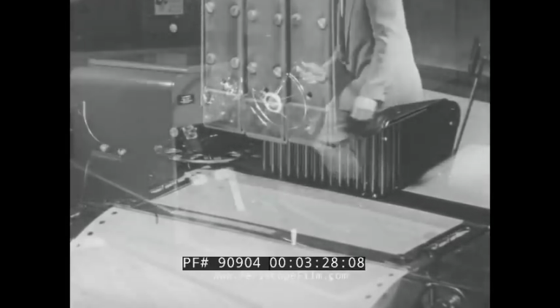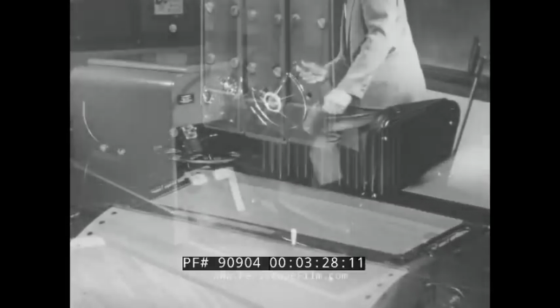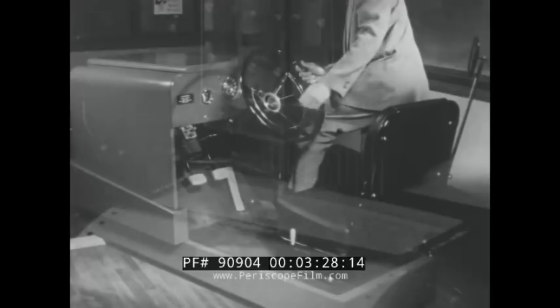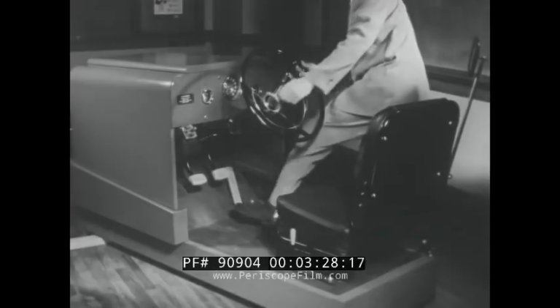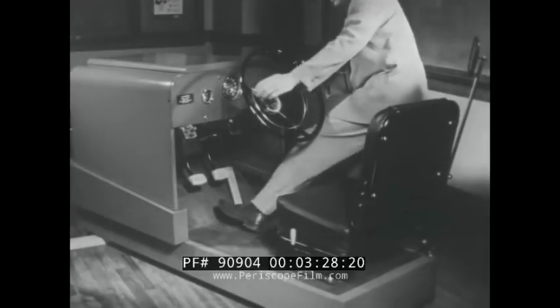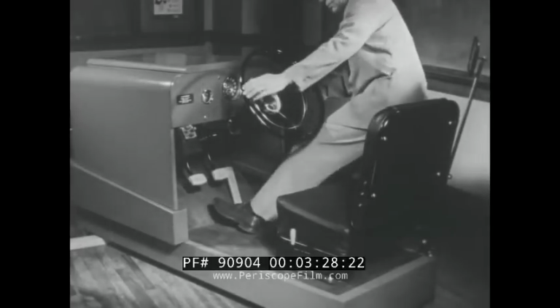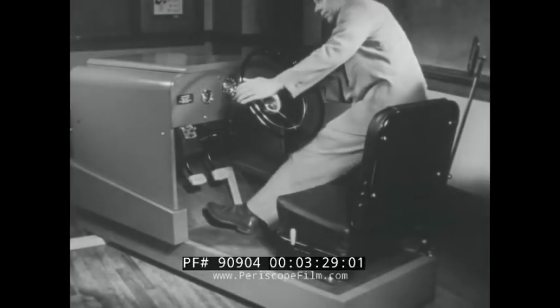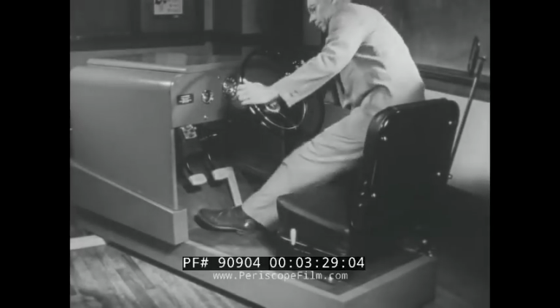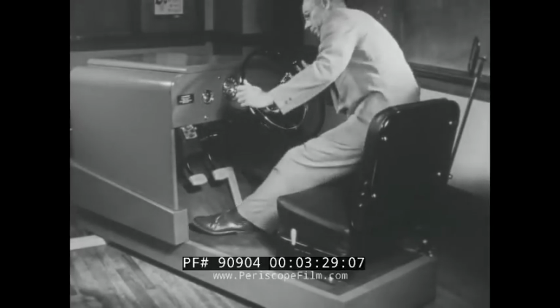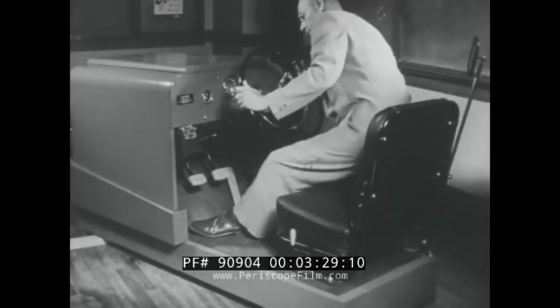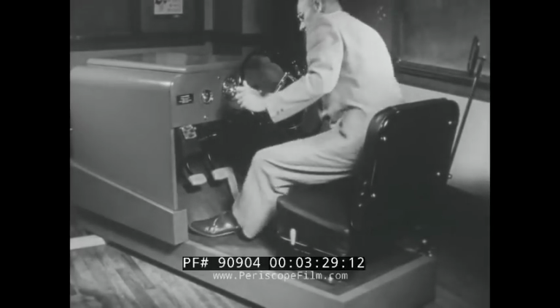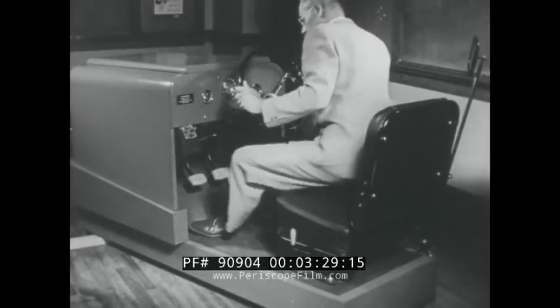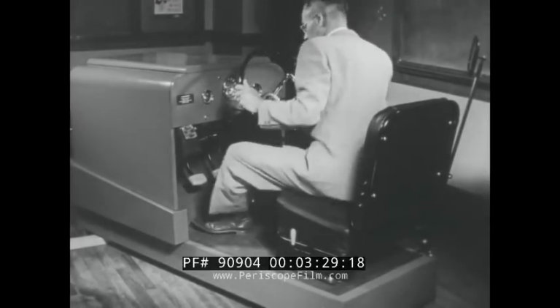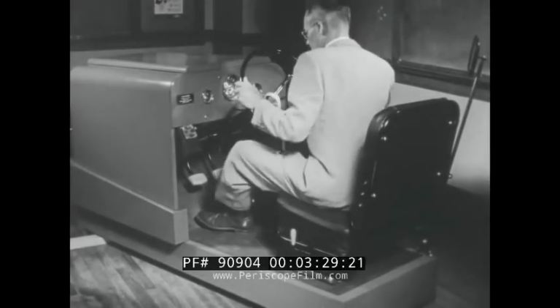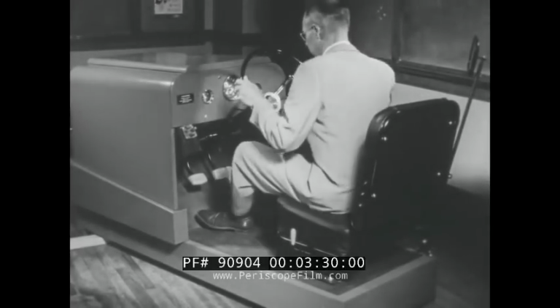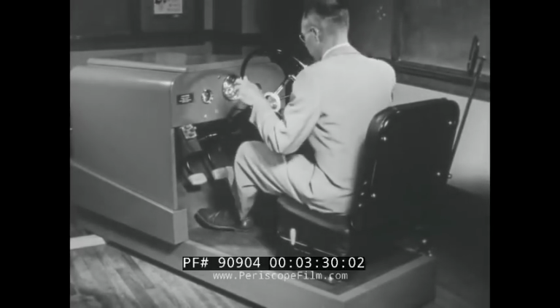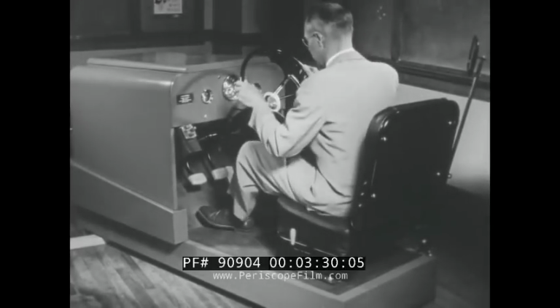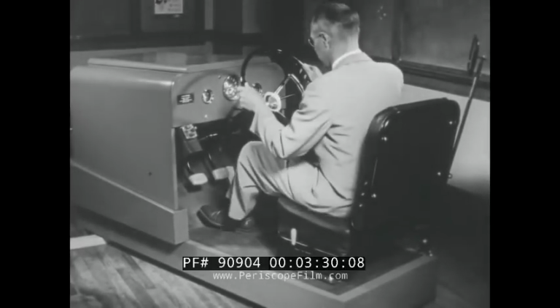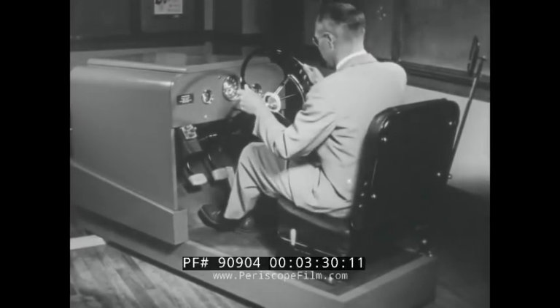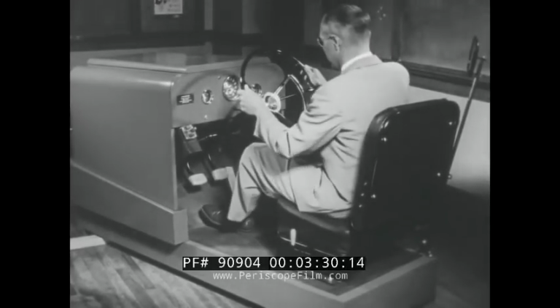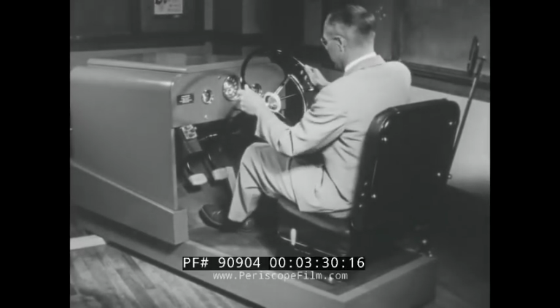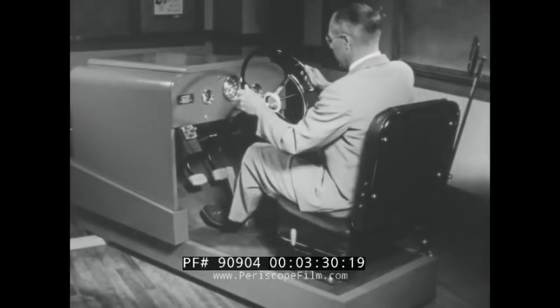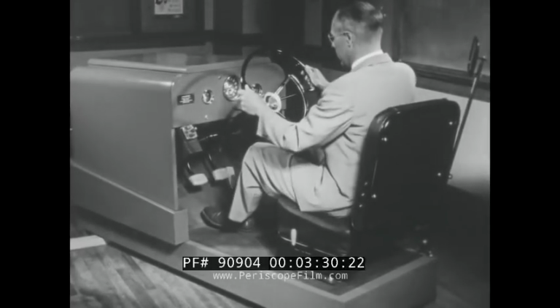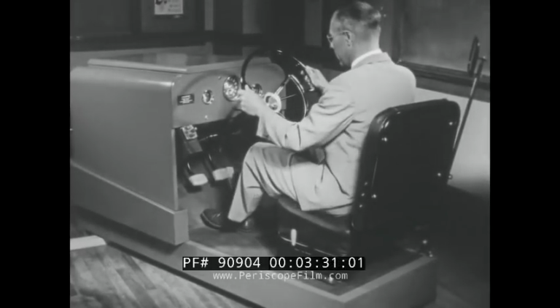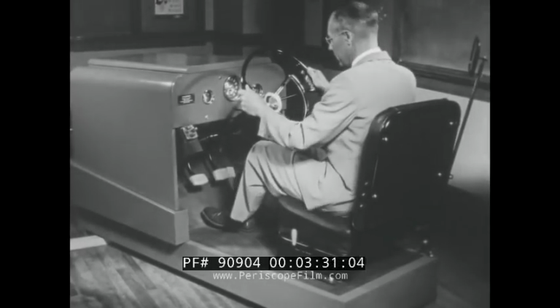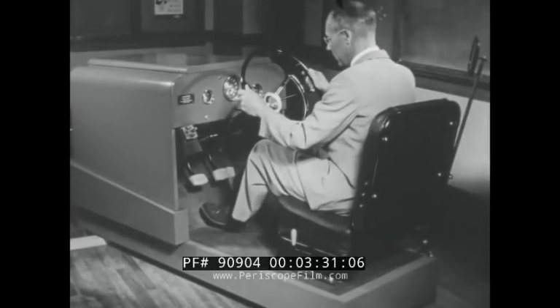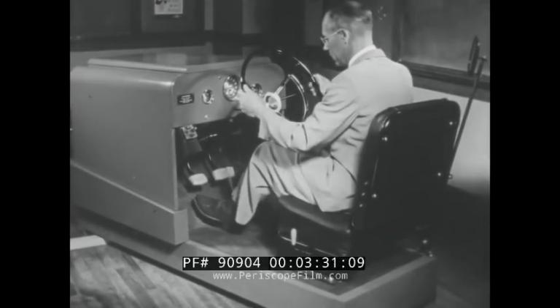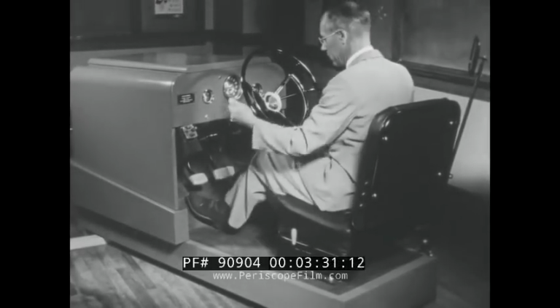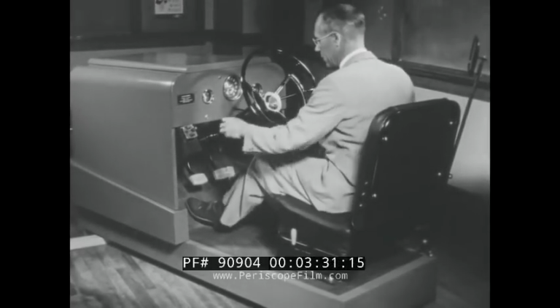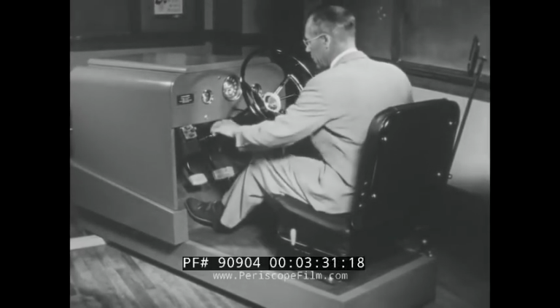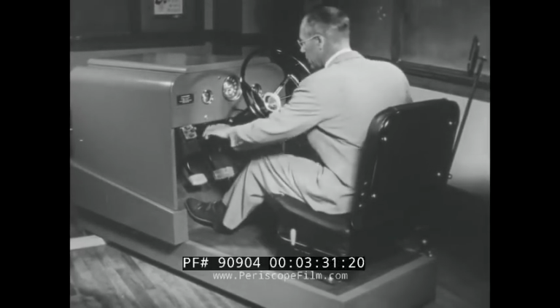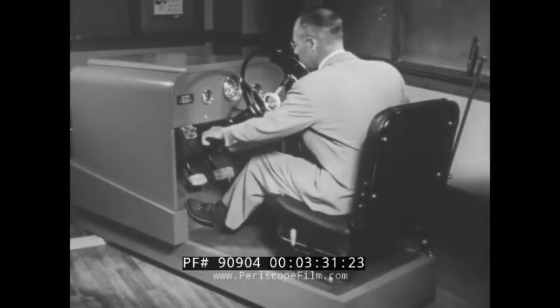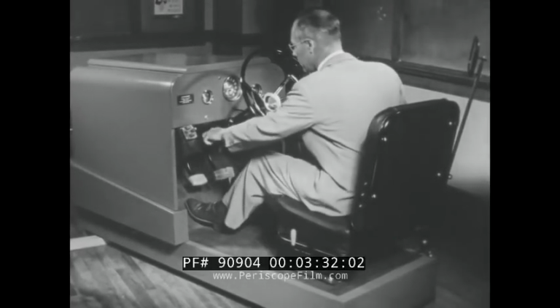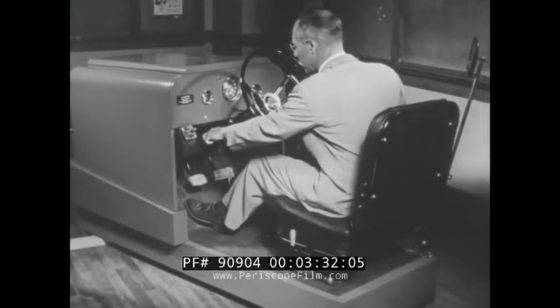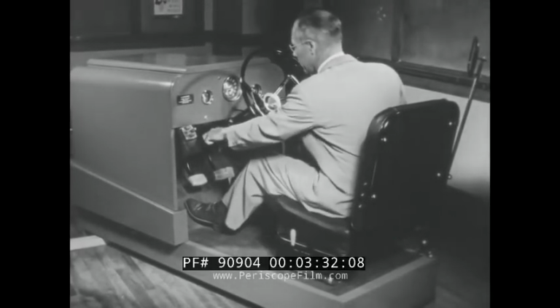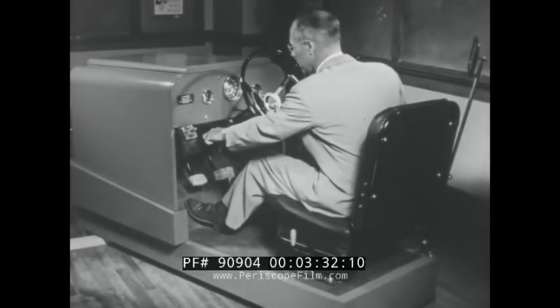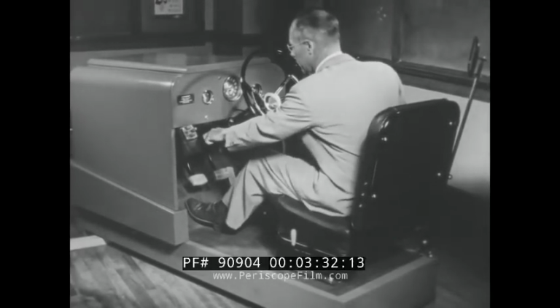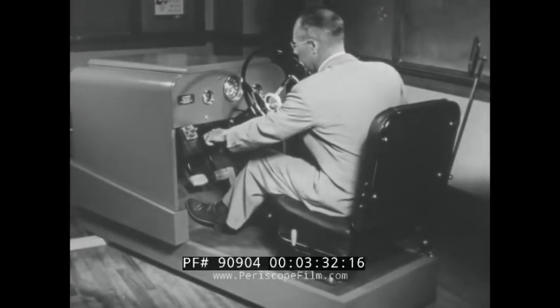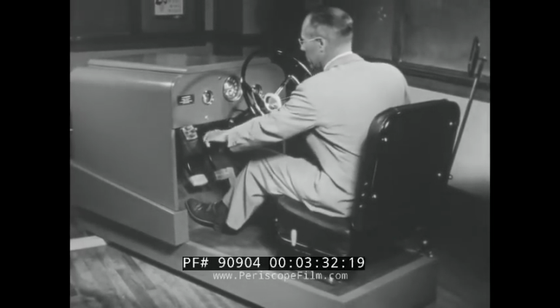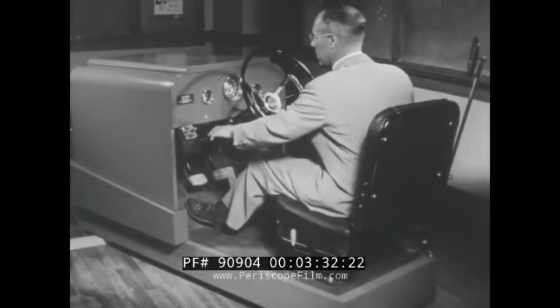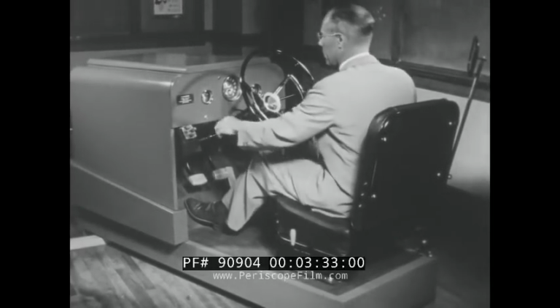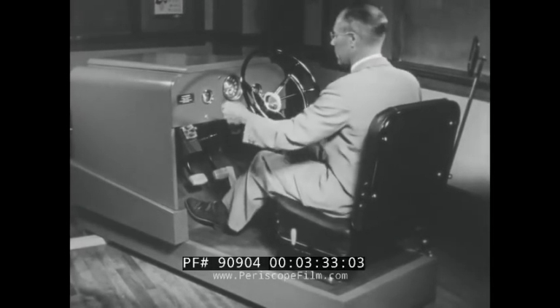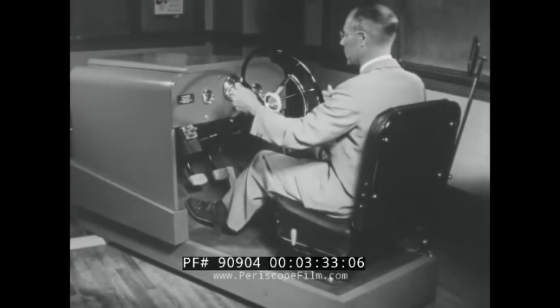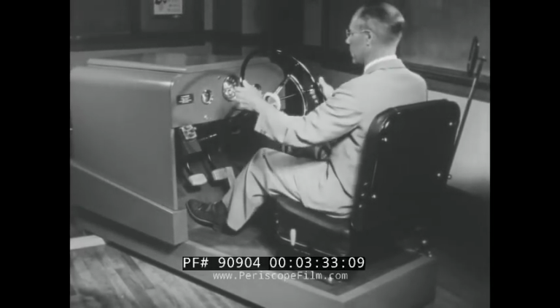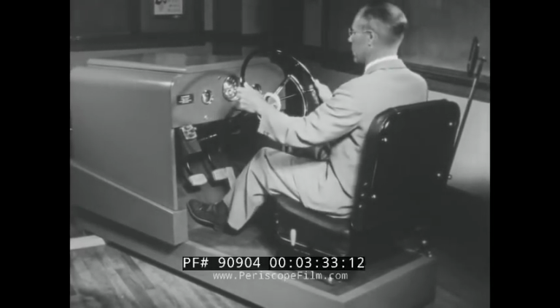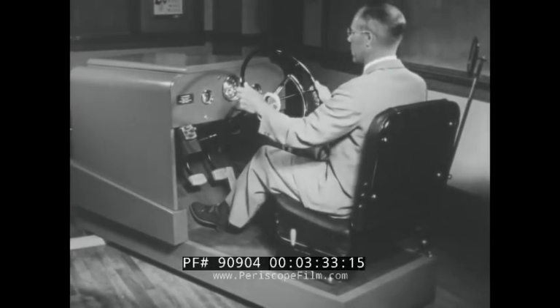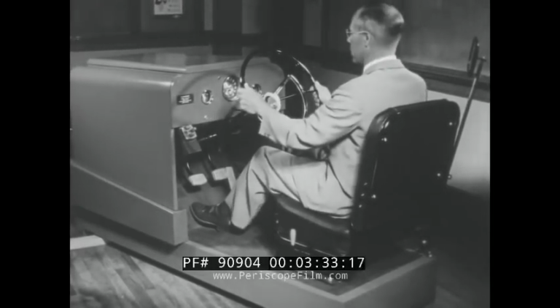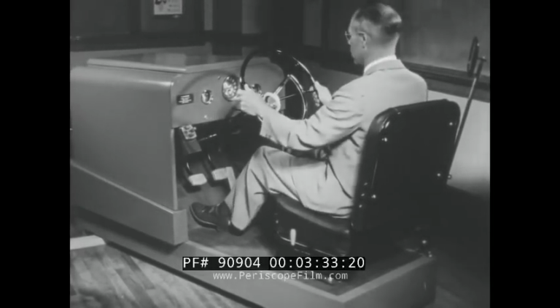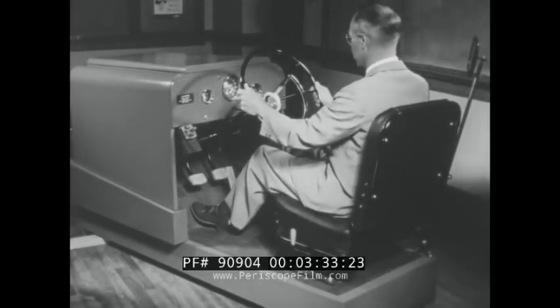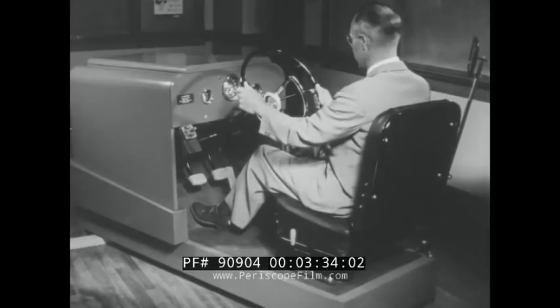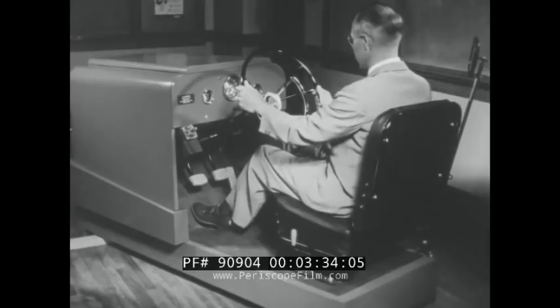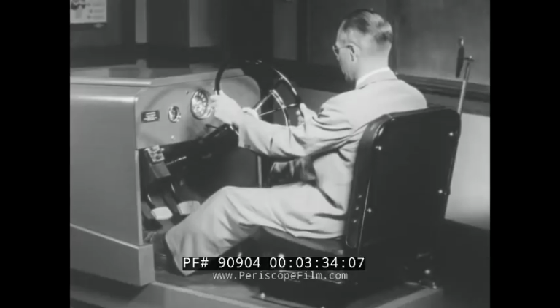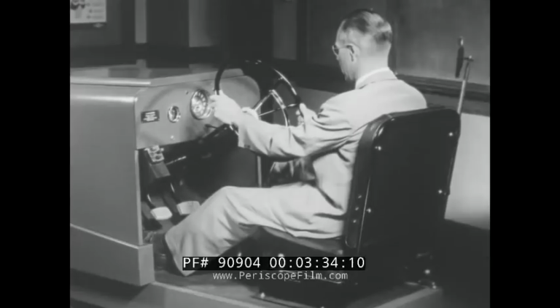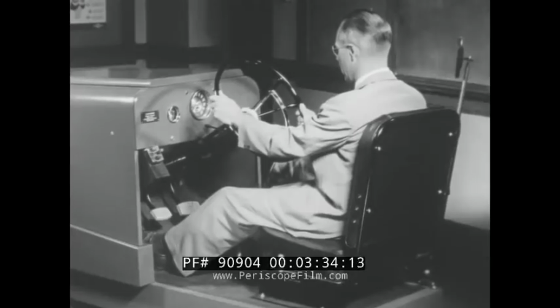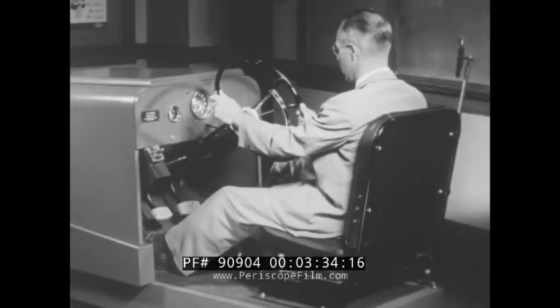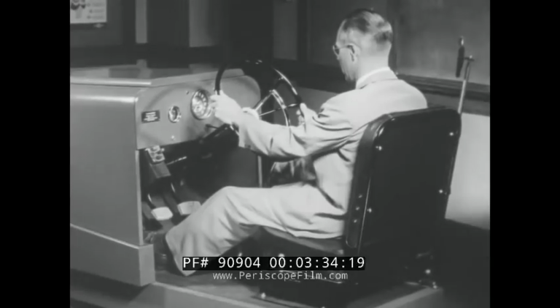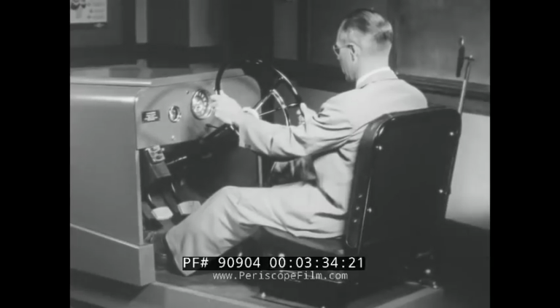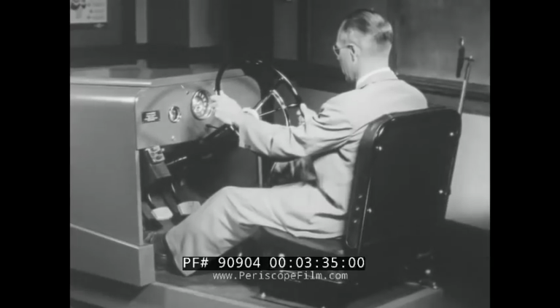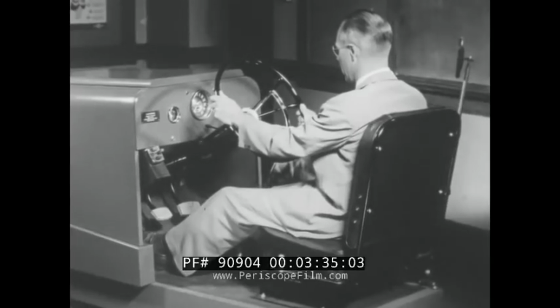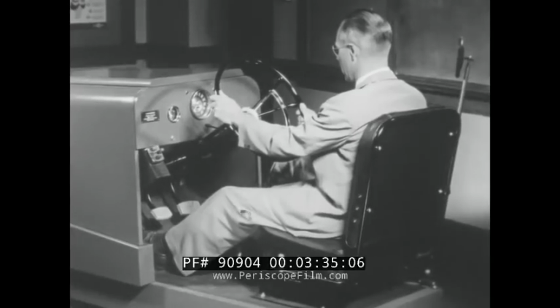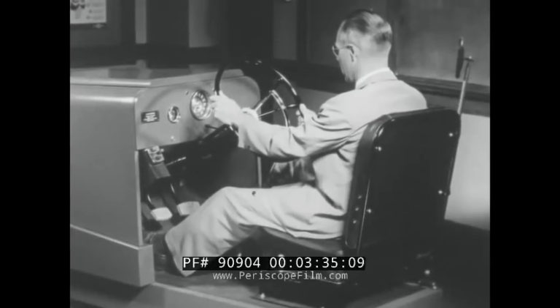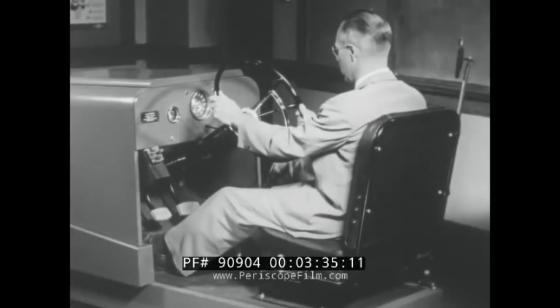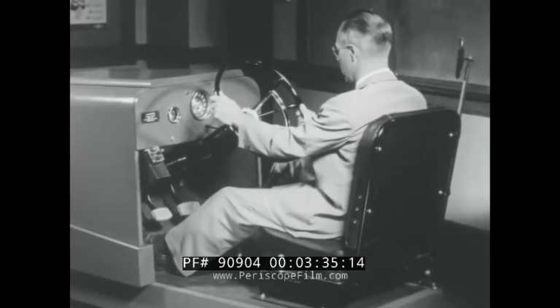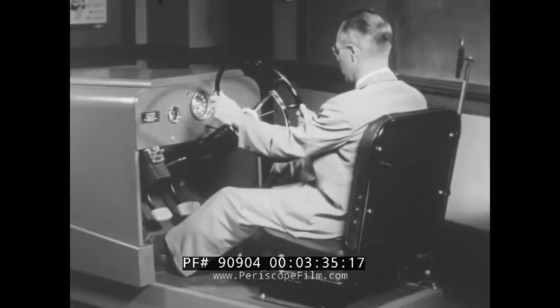During this next section of film, you will have an opportunity to identify and use the controls as you follow the instructor.